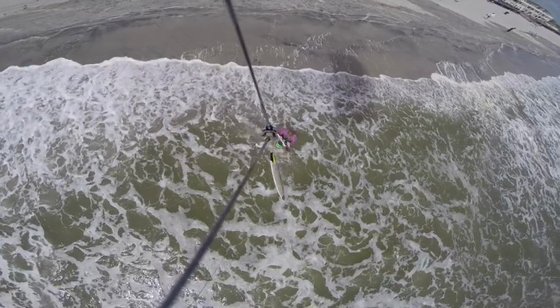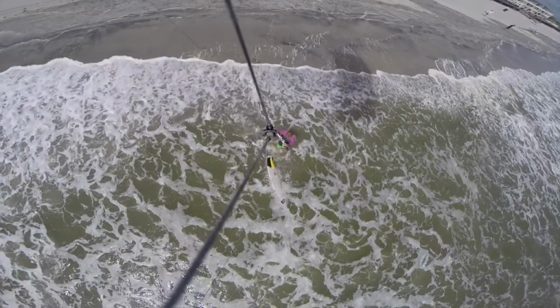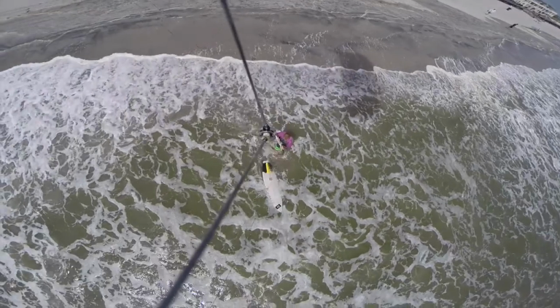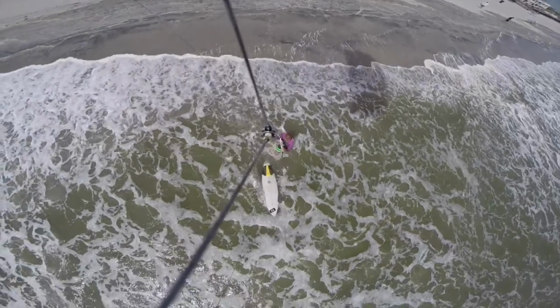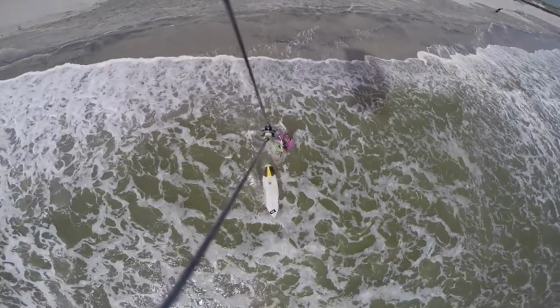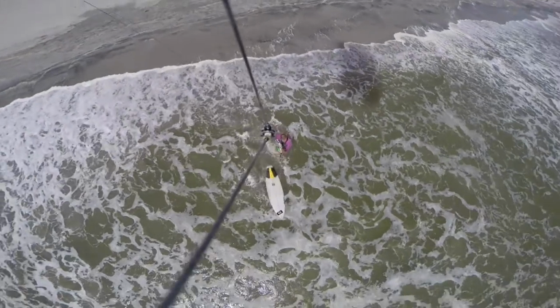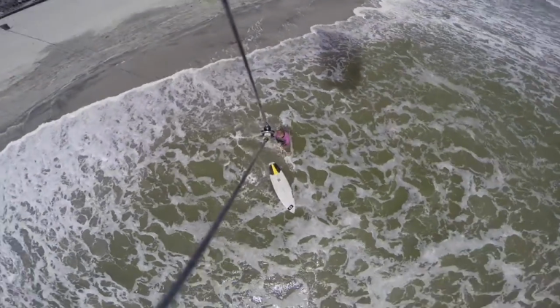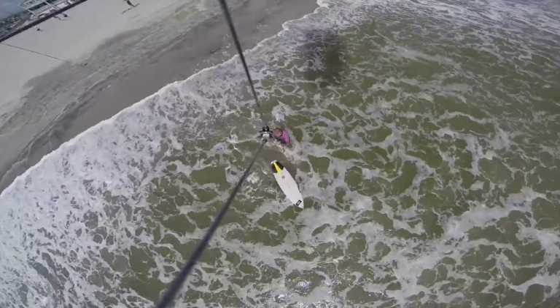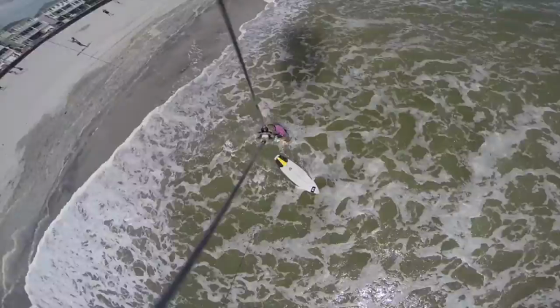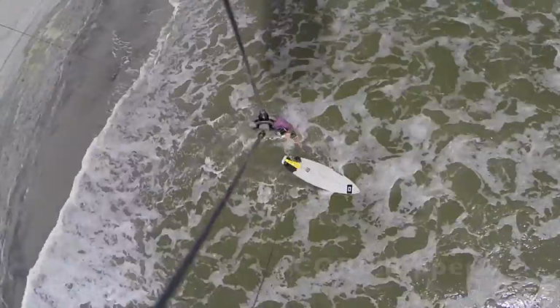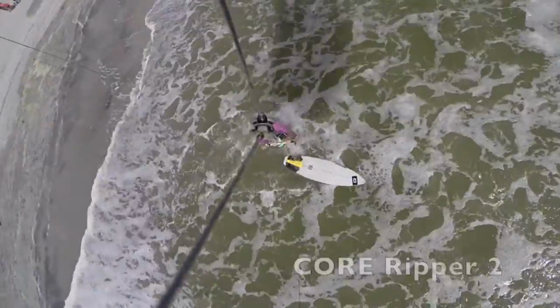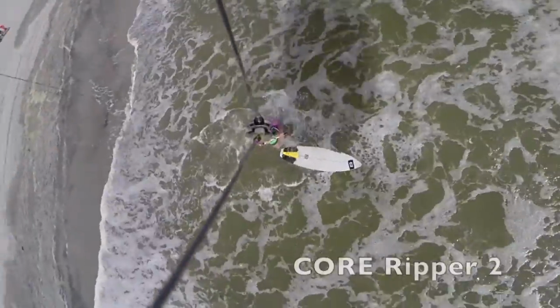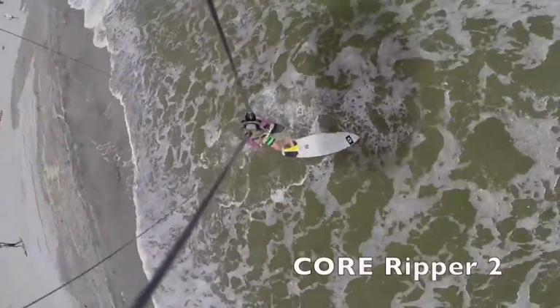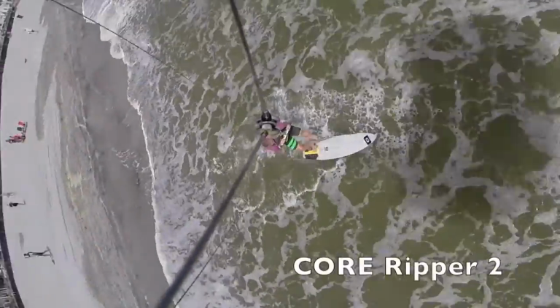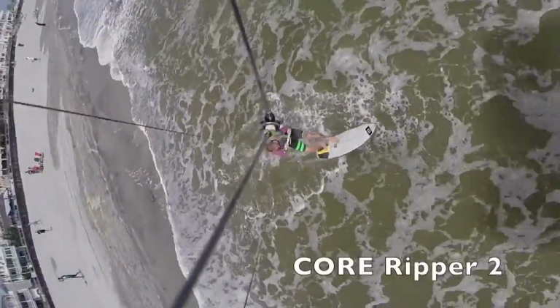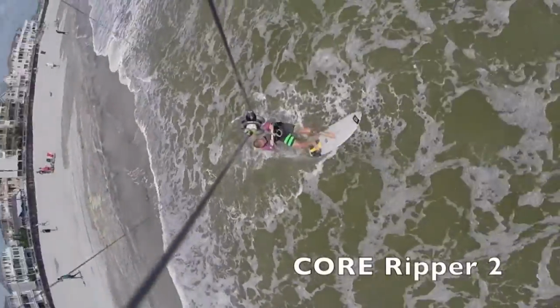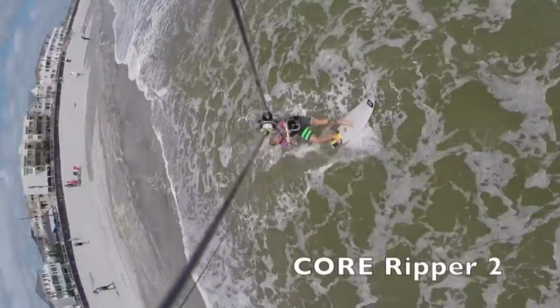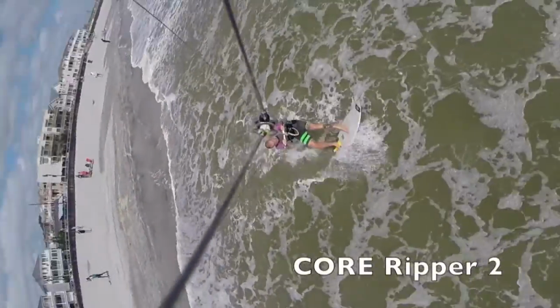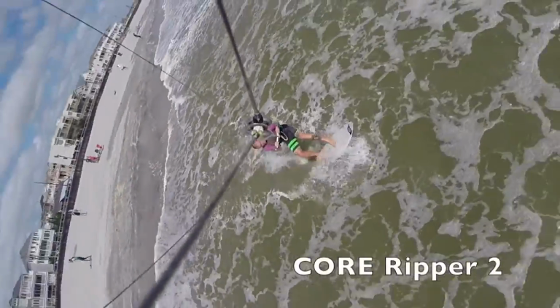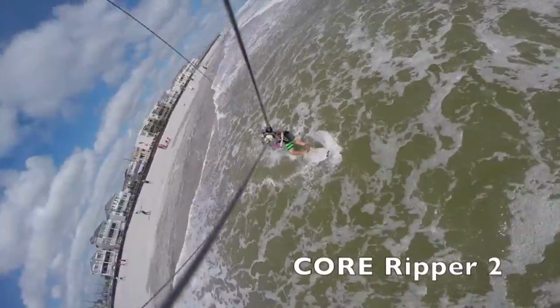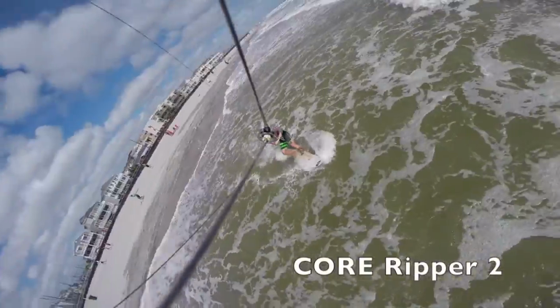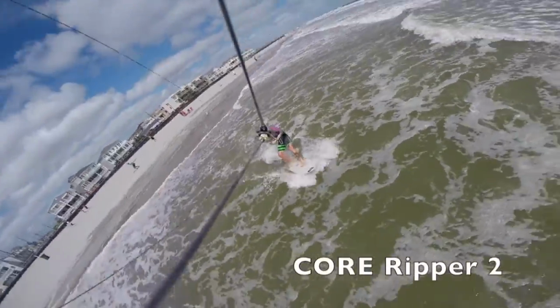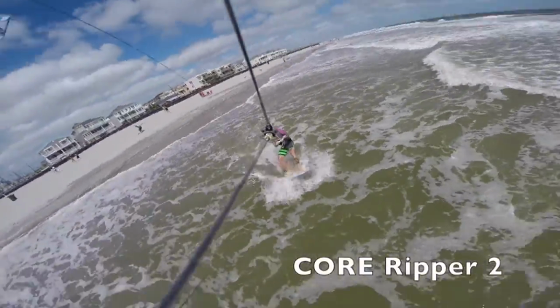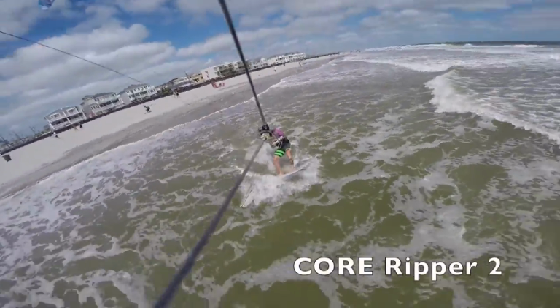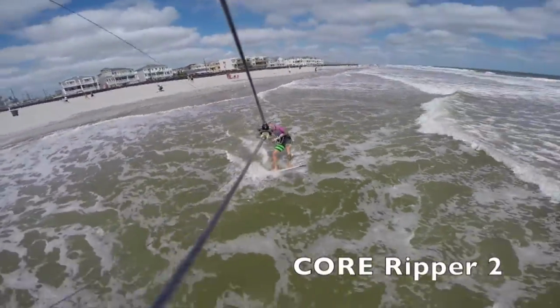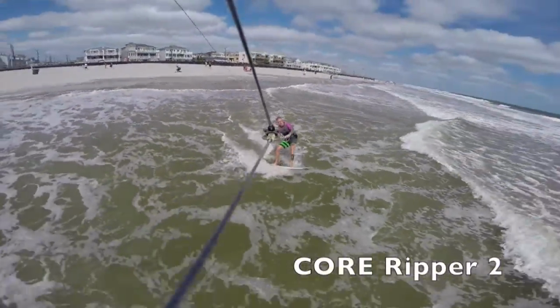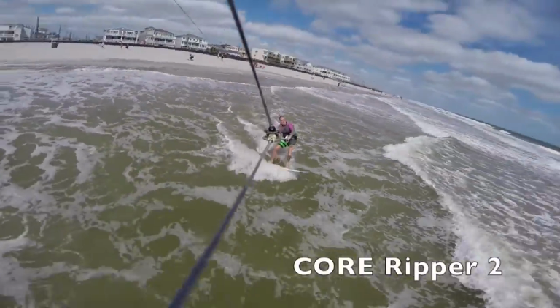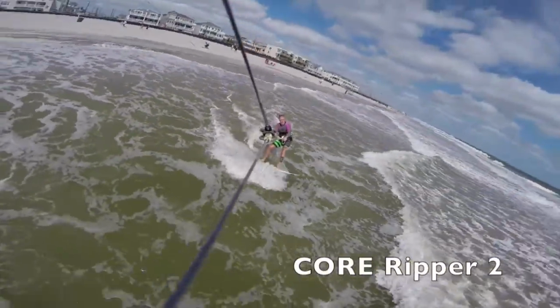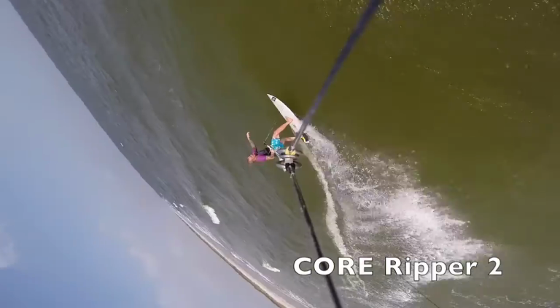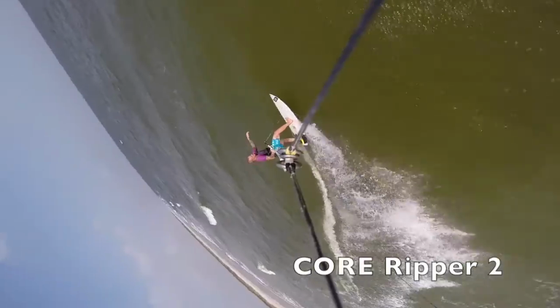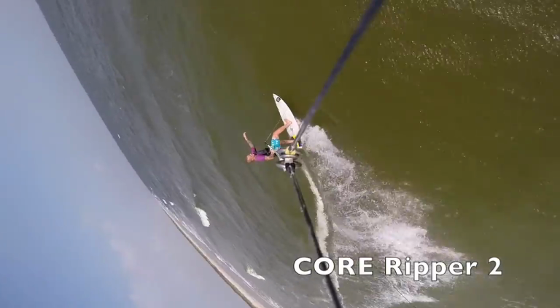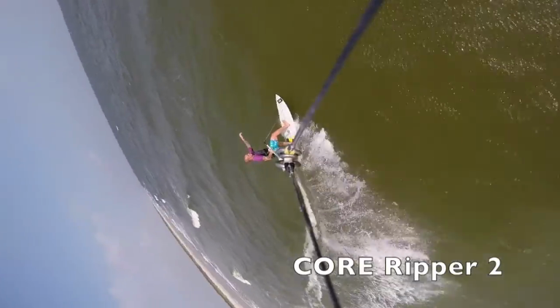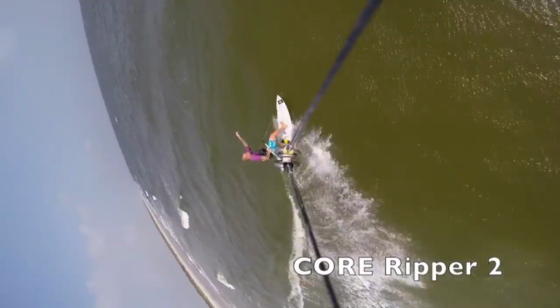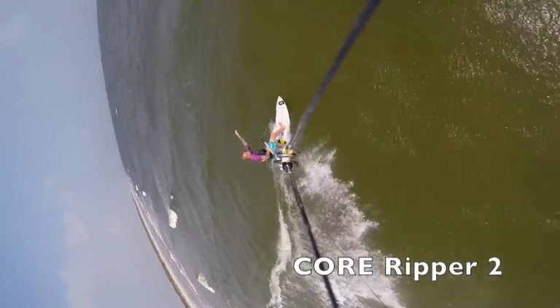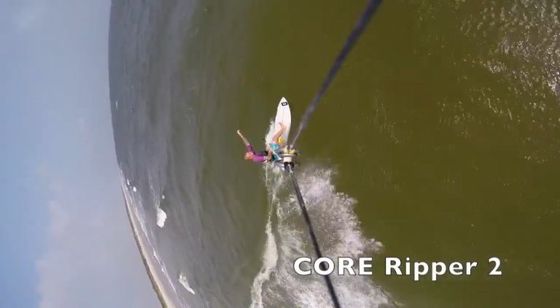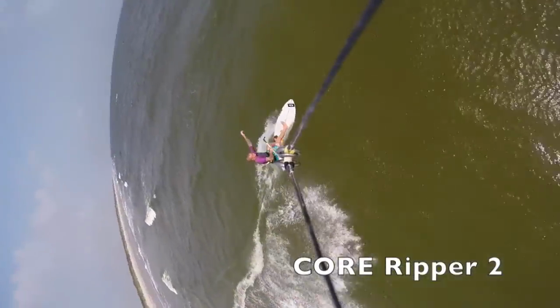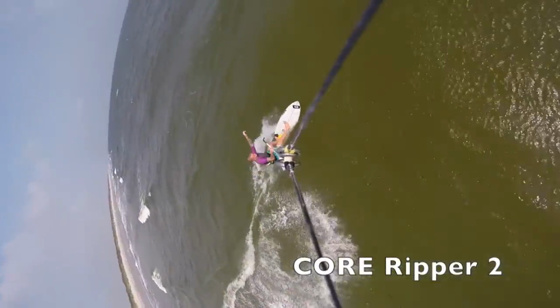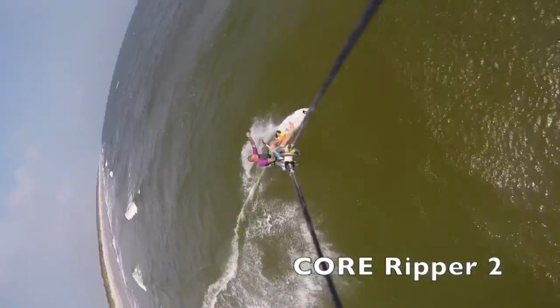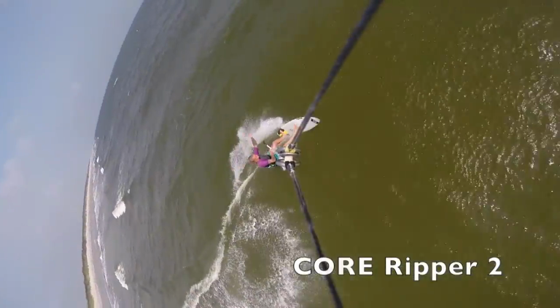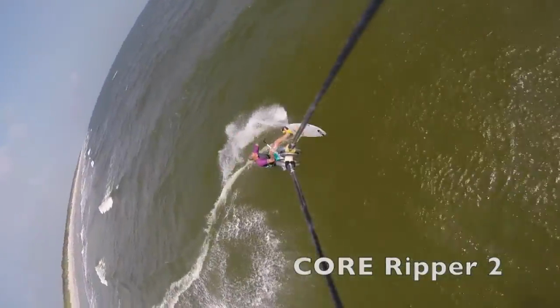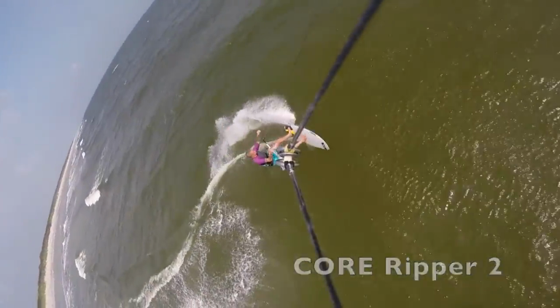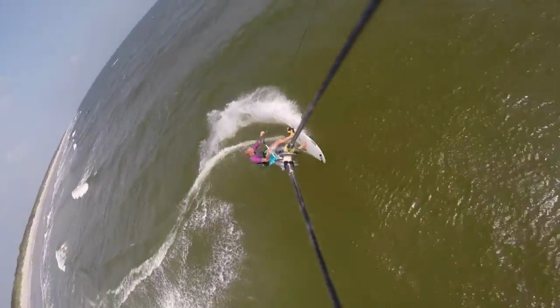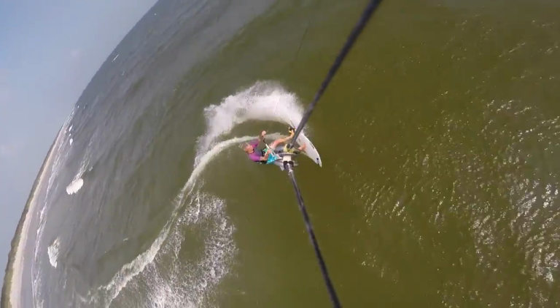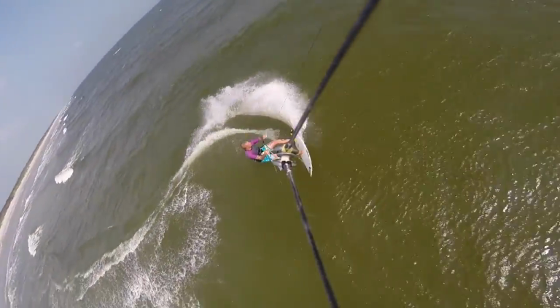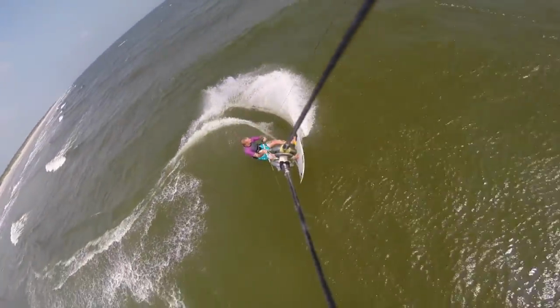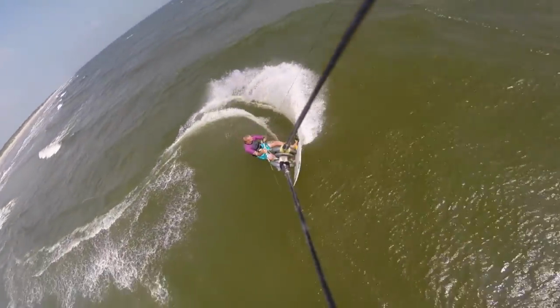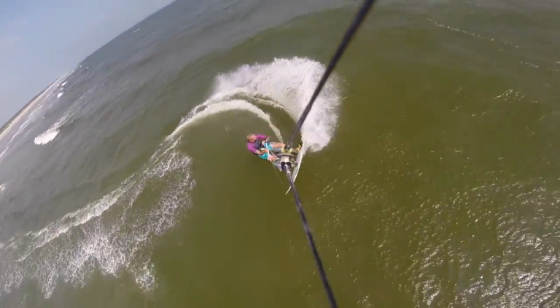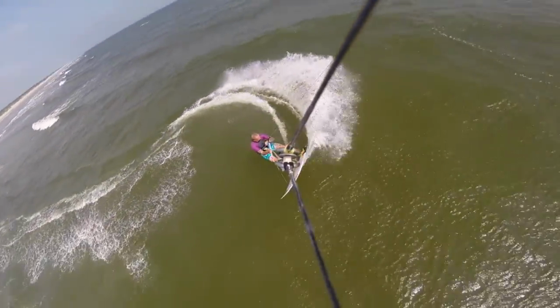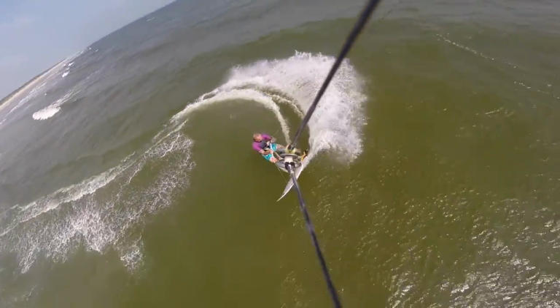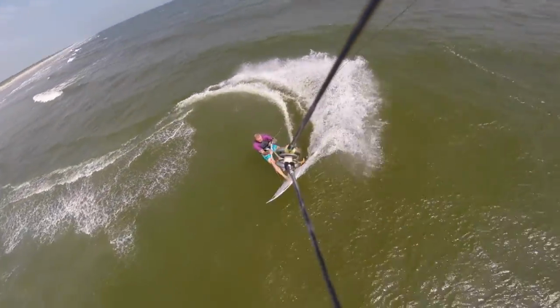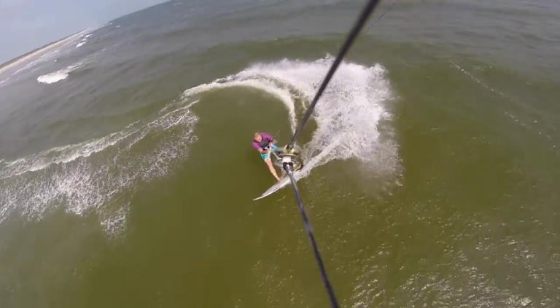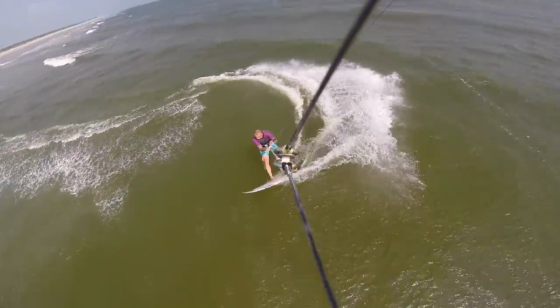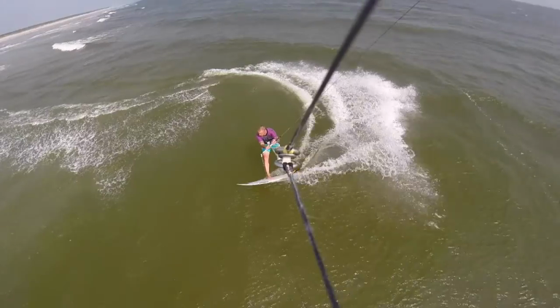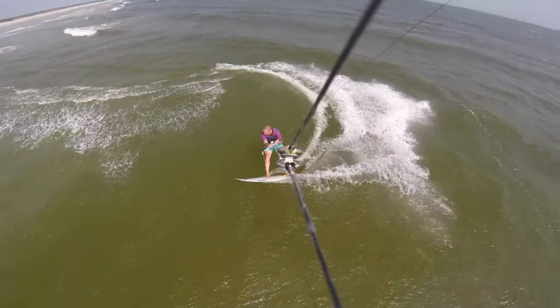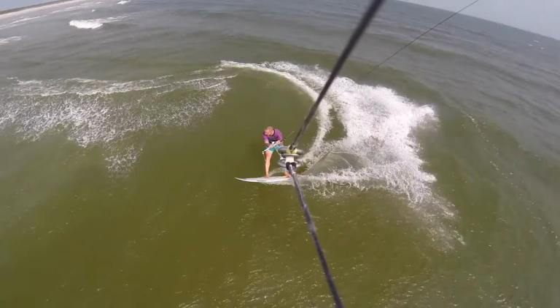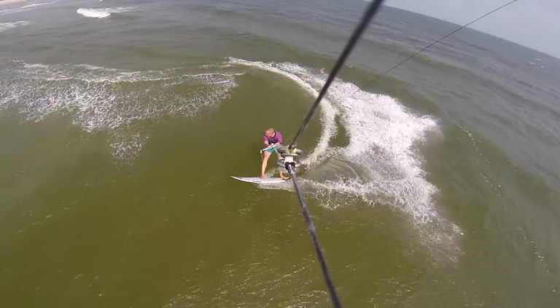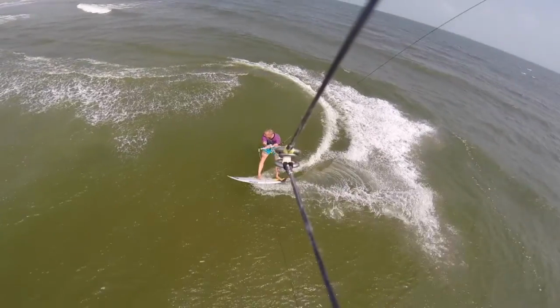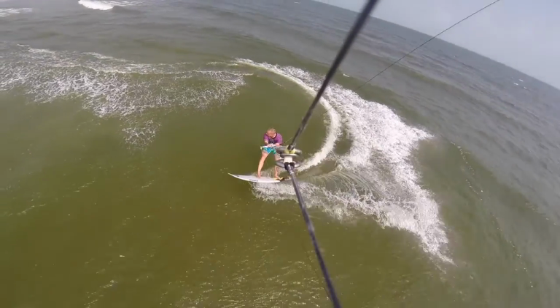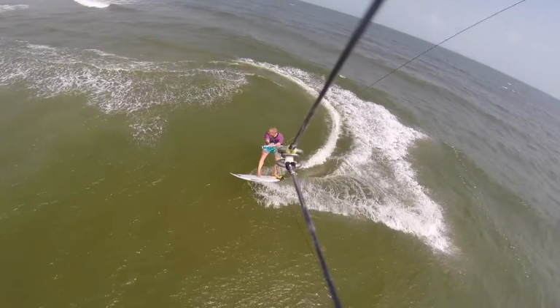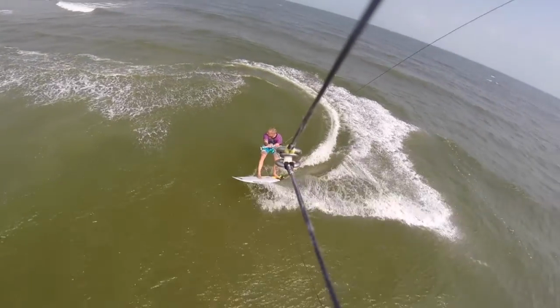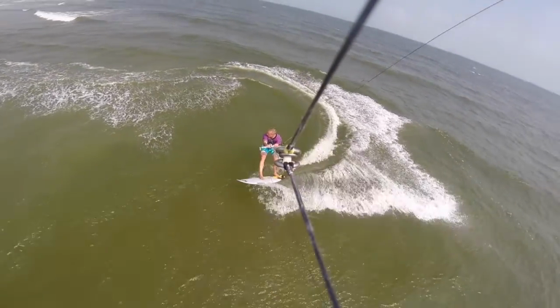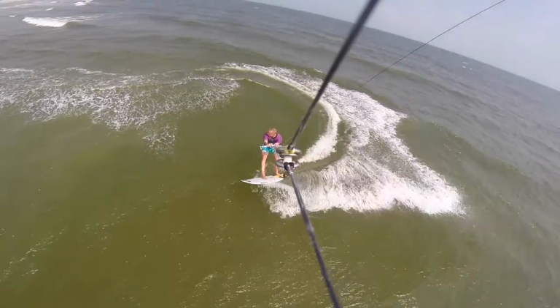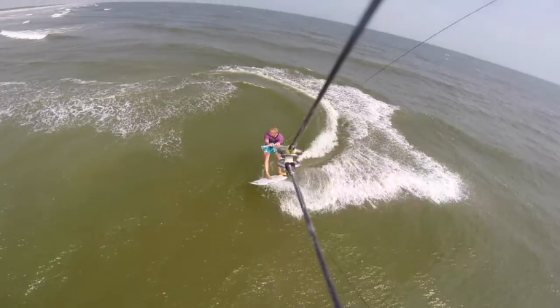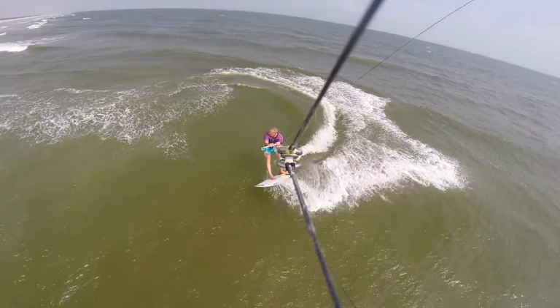Hey everybody, this is Ian with Green Hat Kiteboarding and you're watching a video about the Core Ripper surfboard.